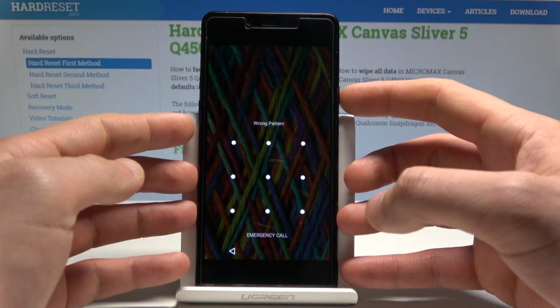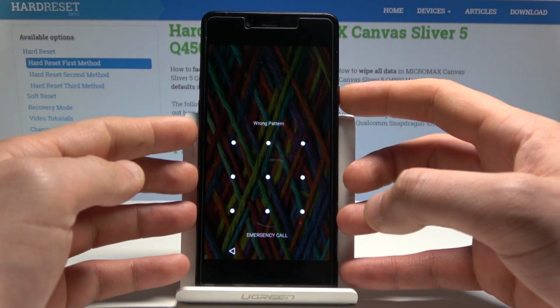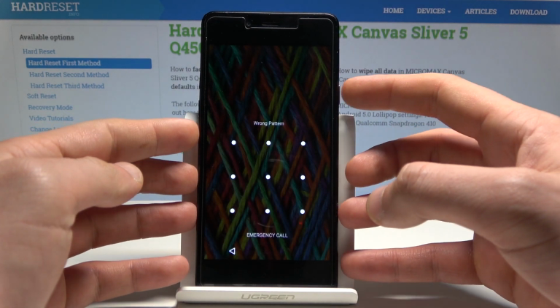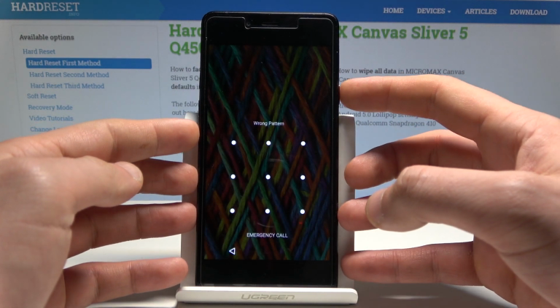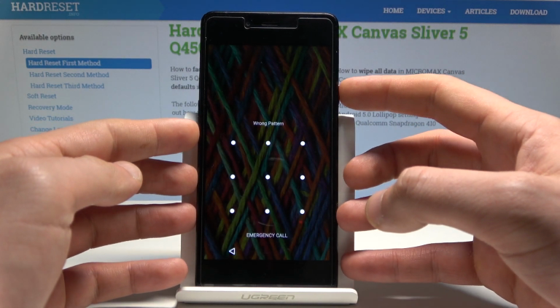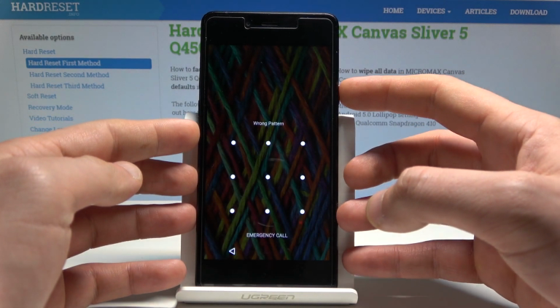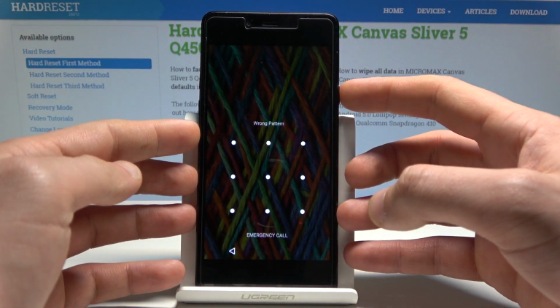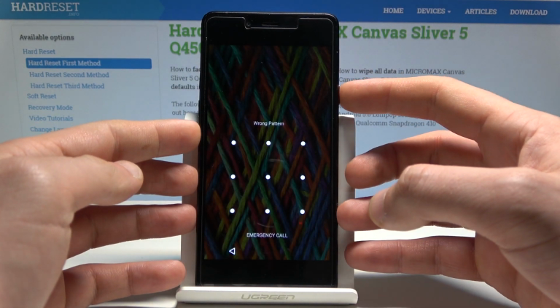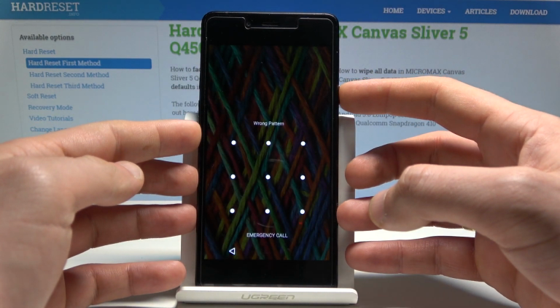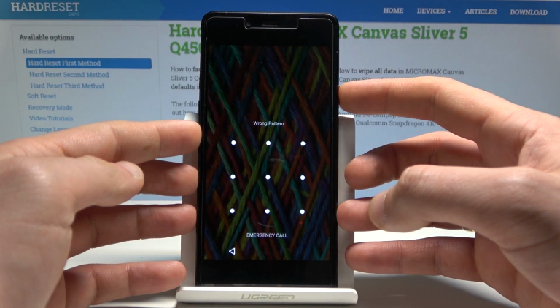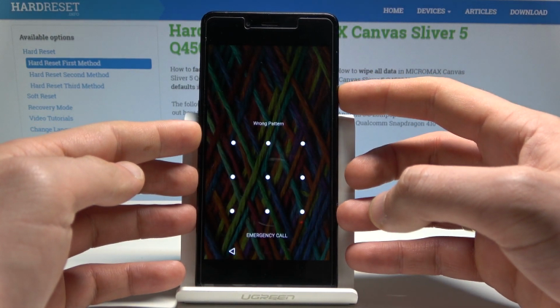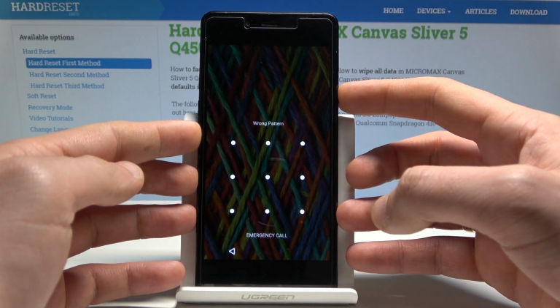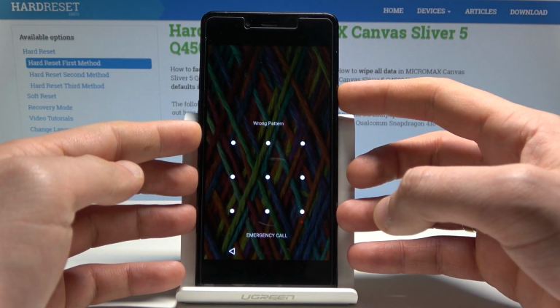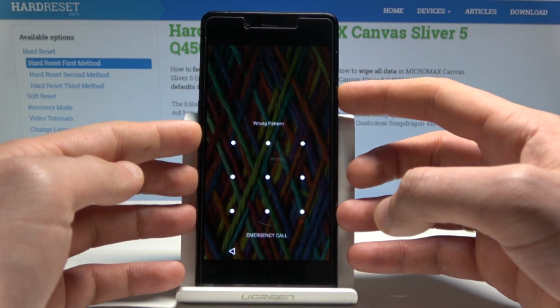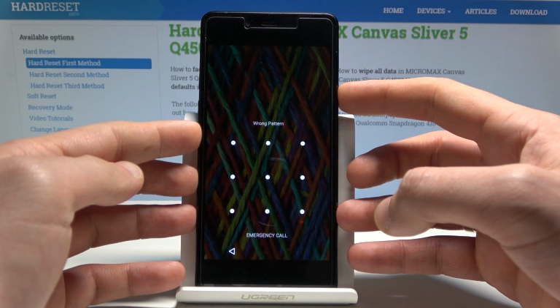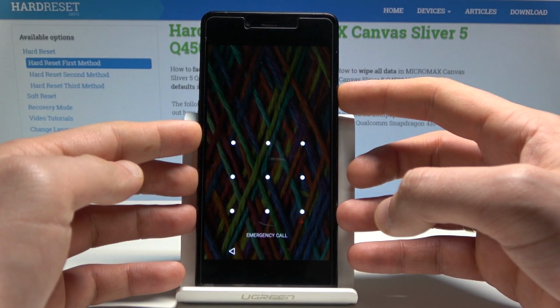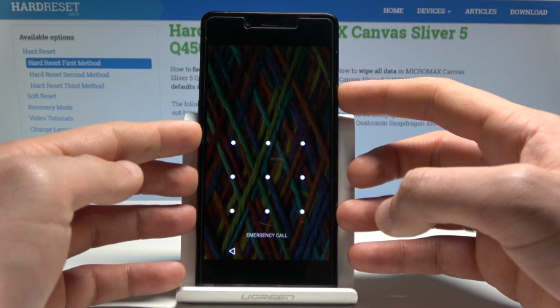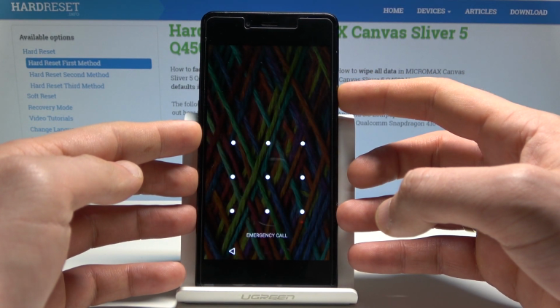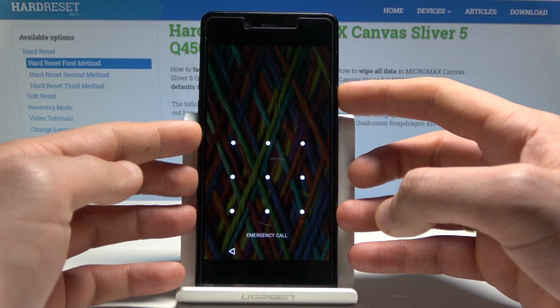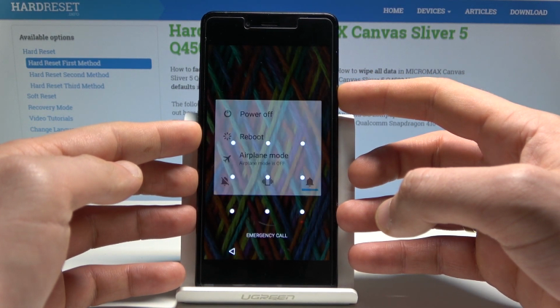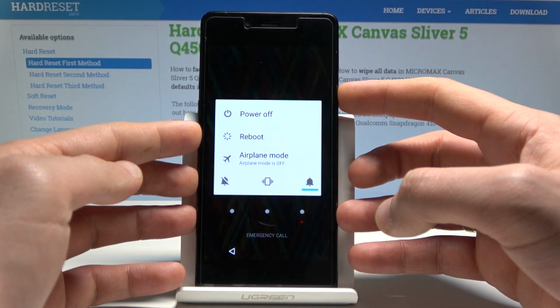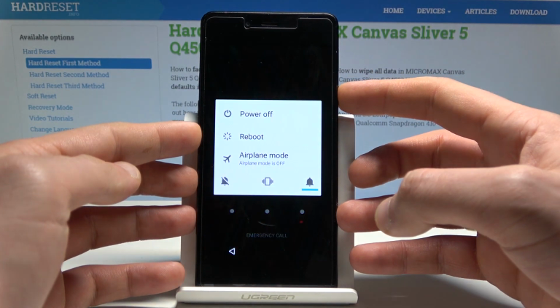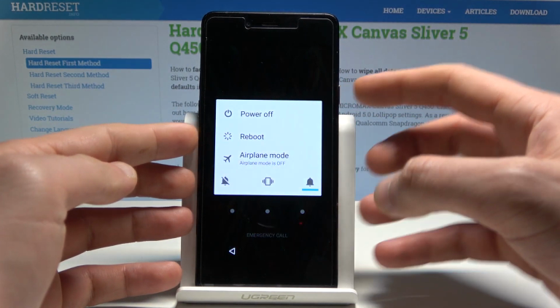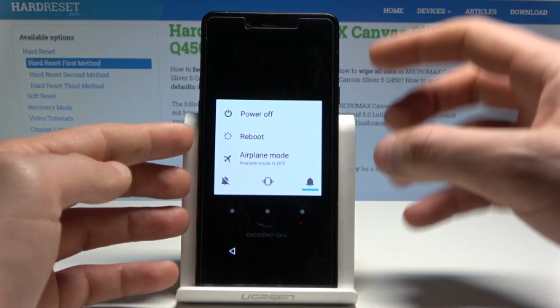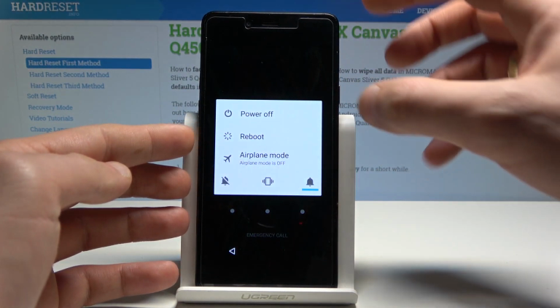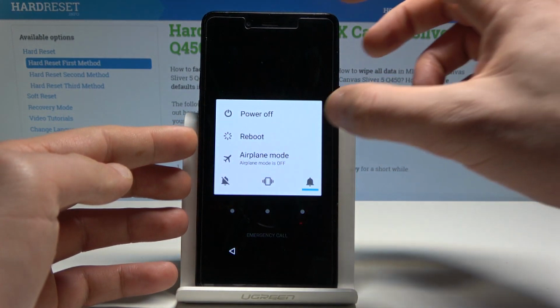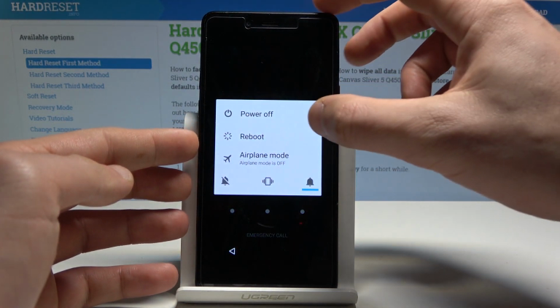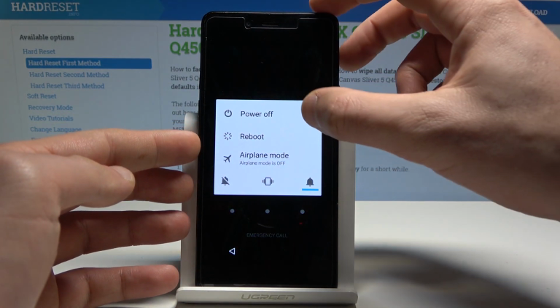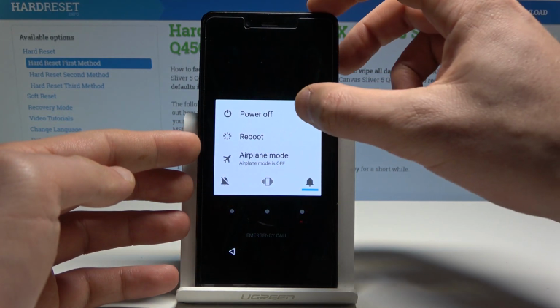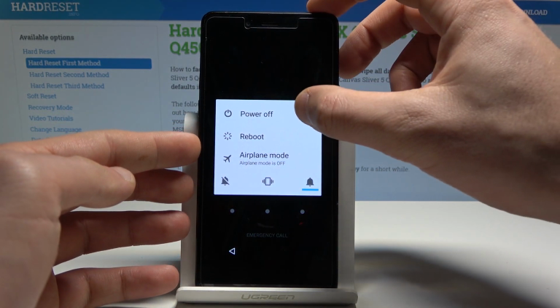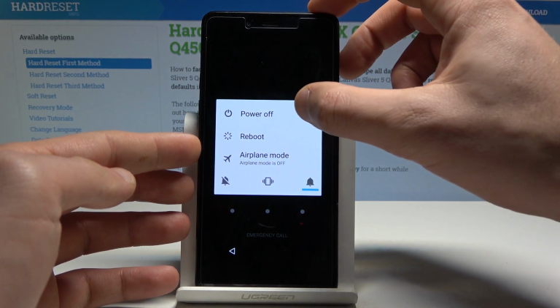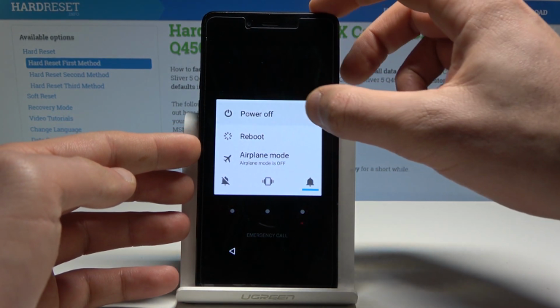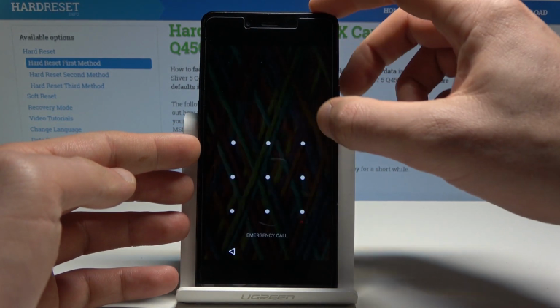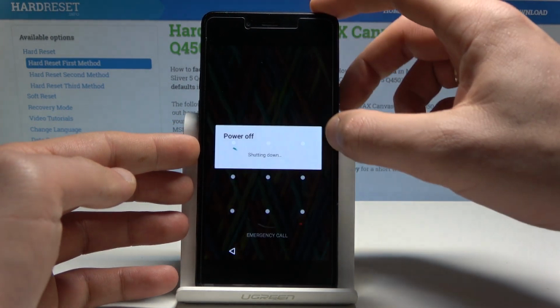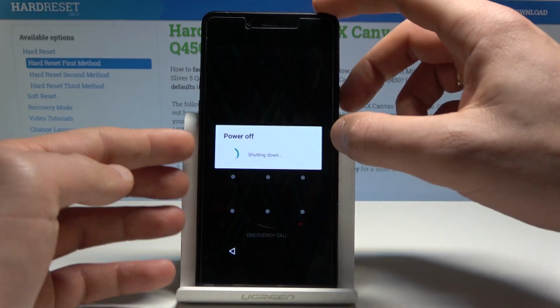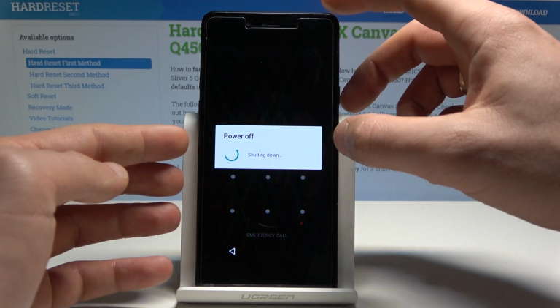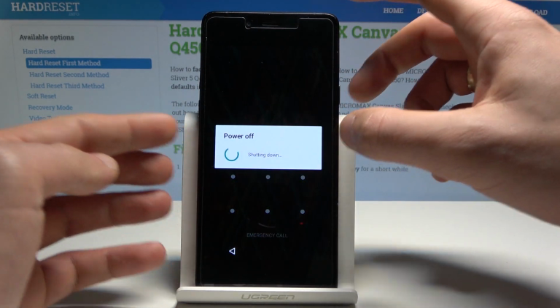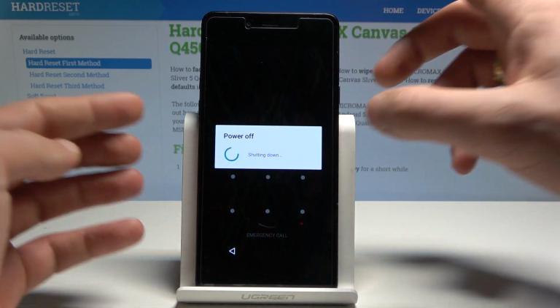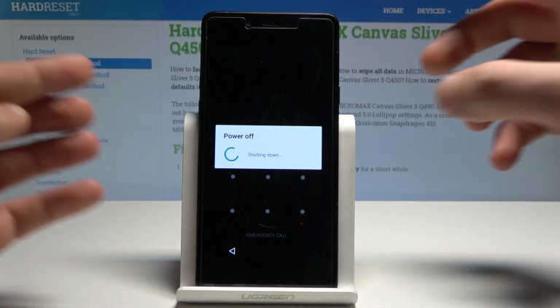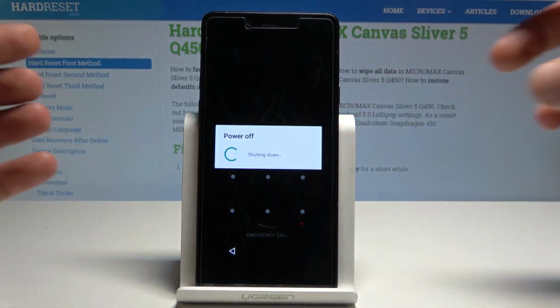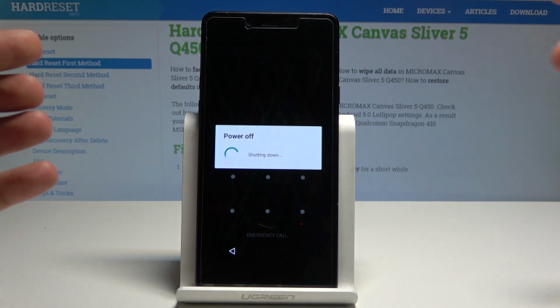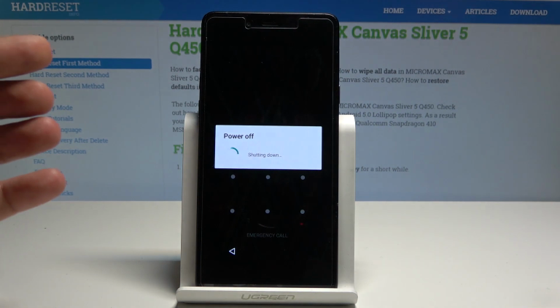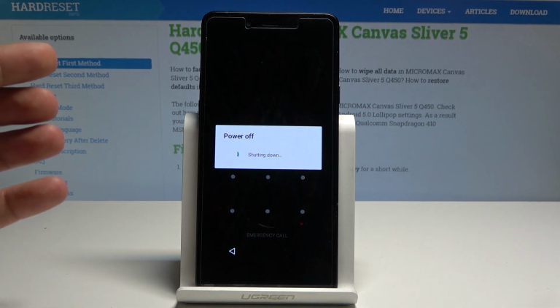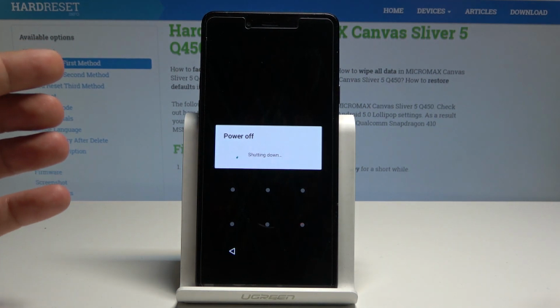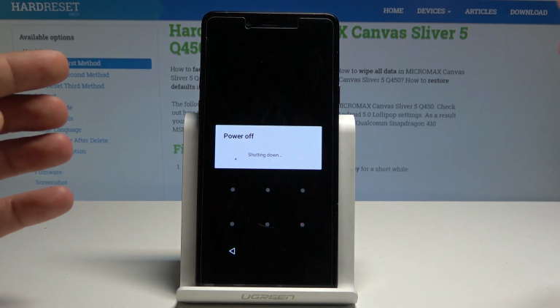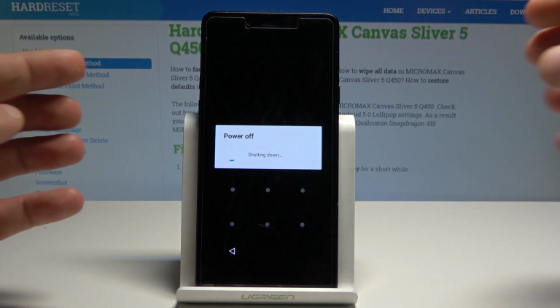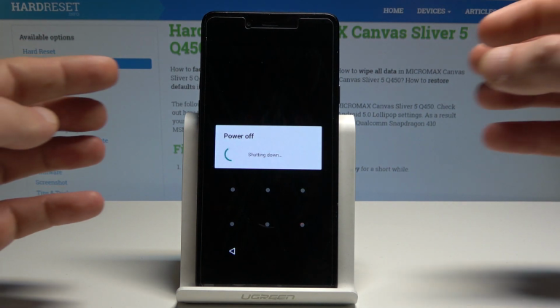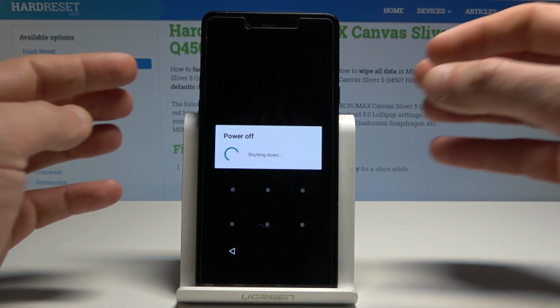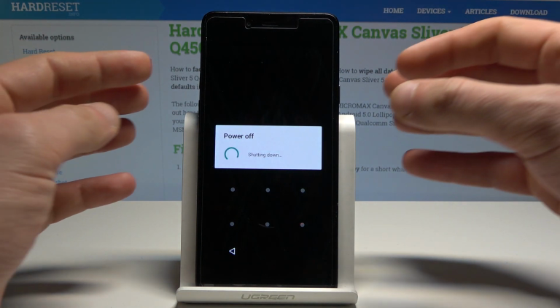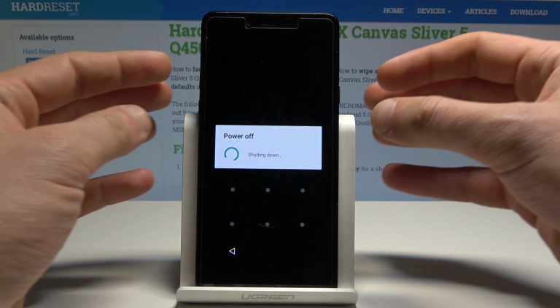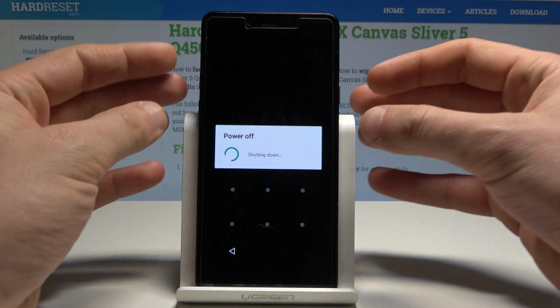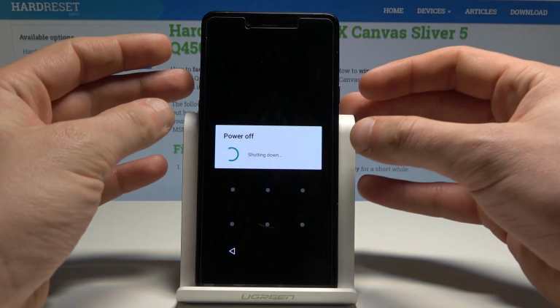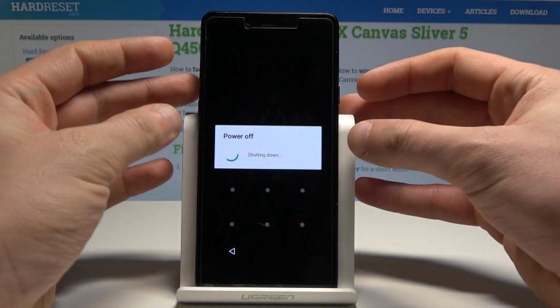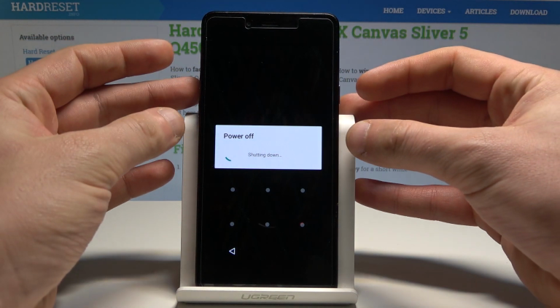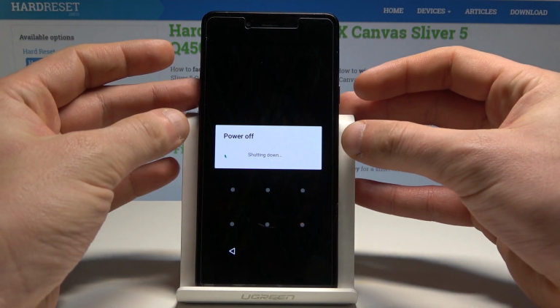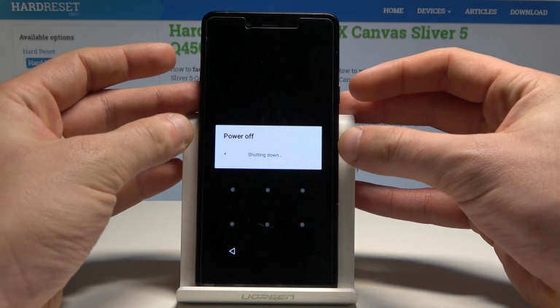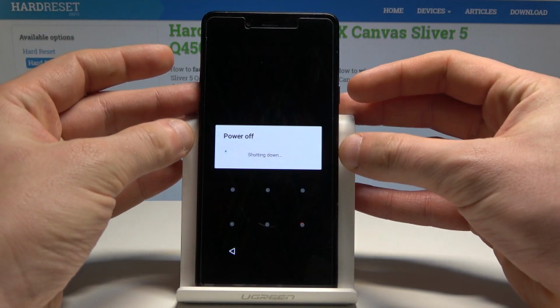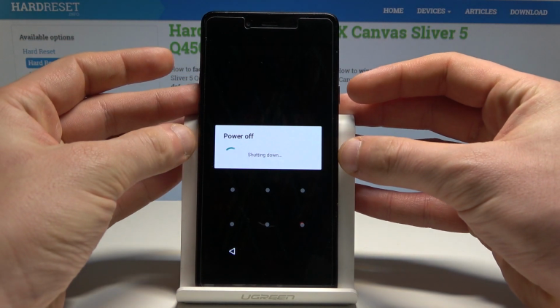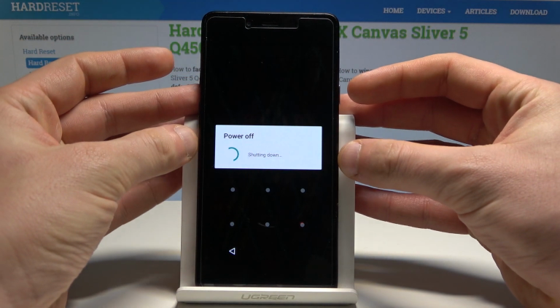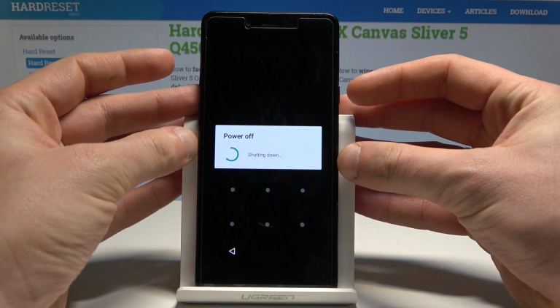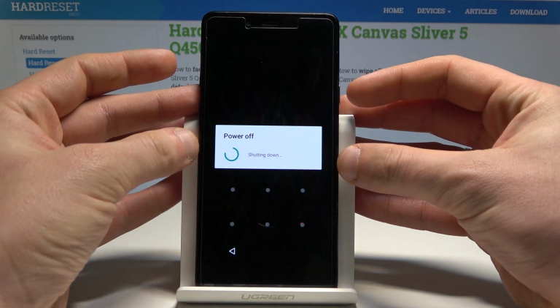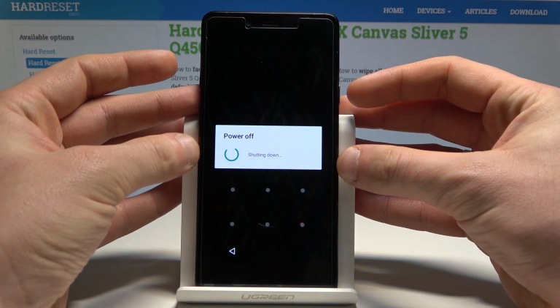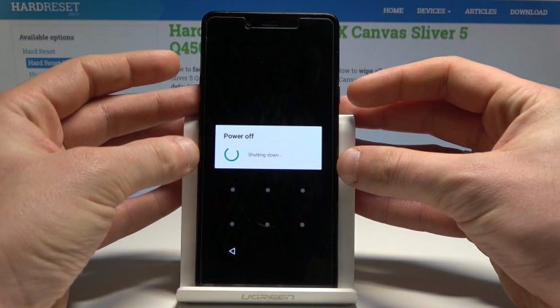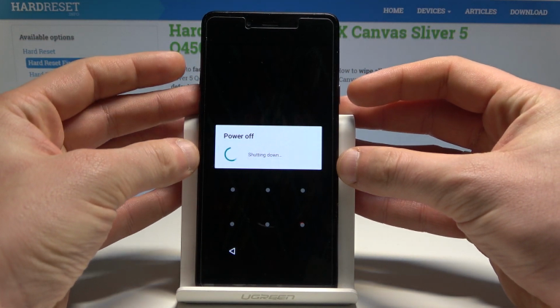At the very beginning, let's start by pressing the power key, choose power off, and wait until your device is completely switched off.